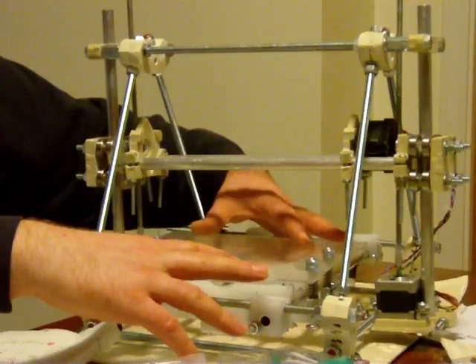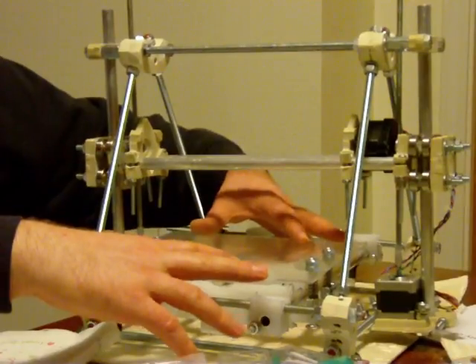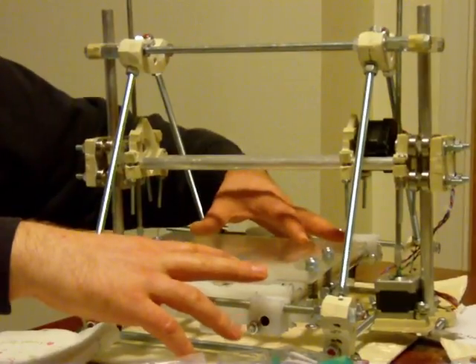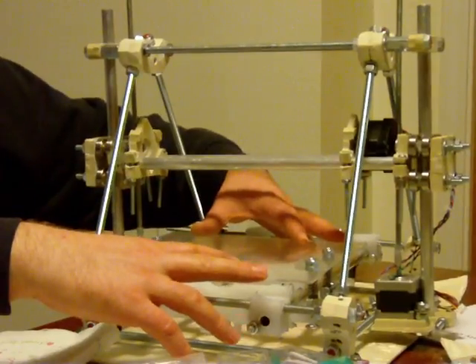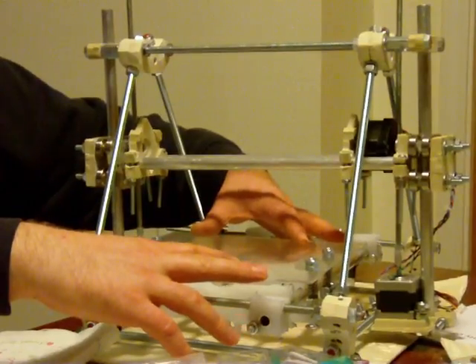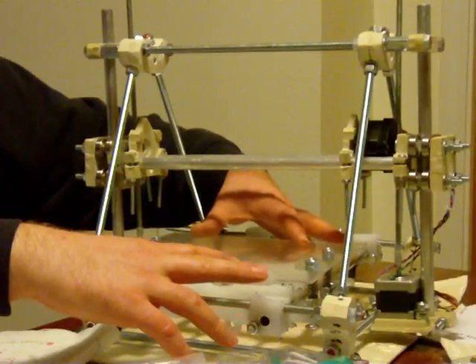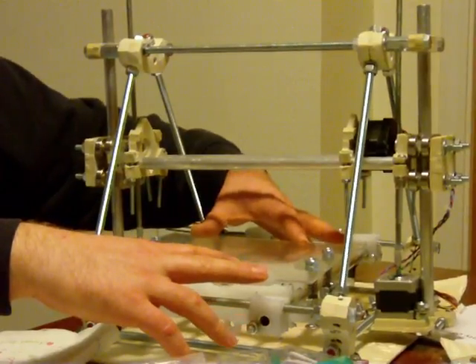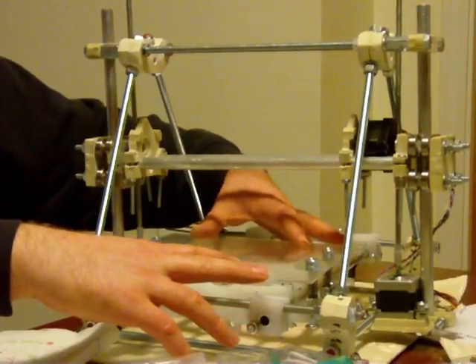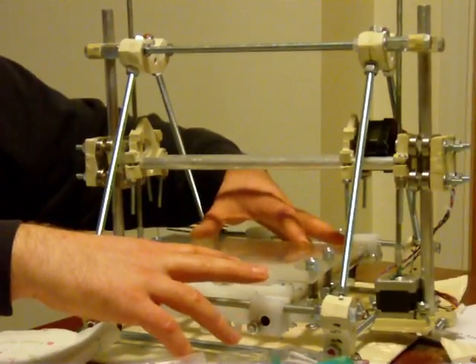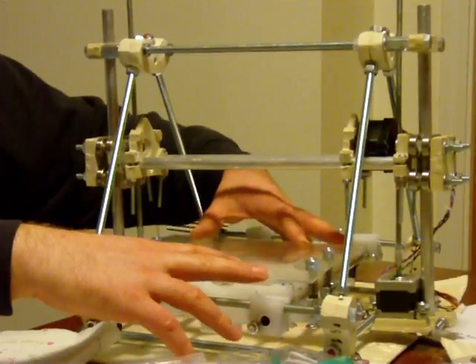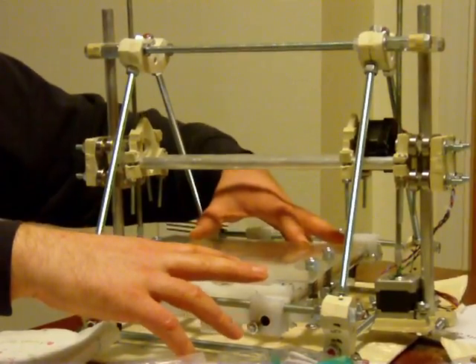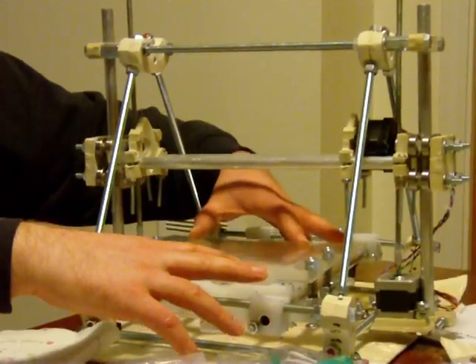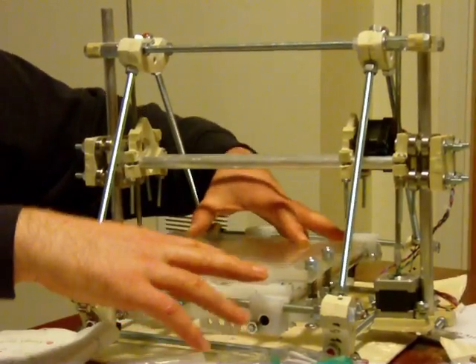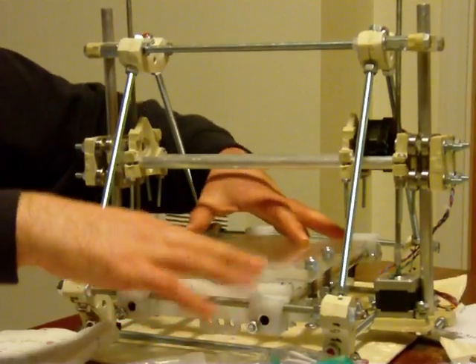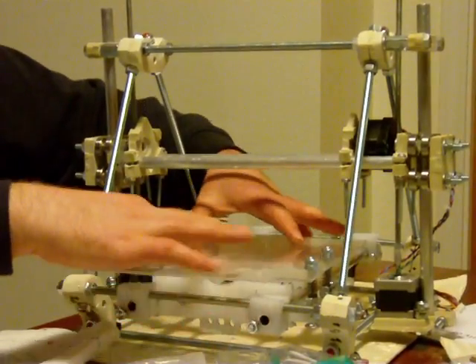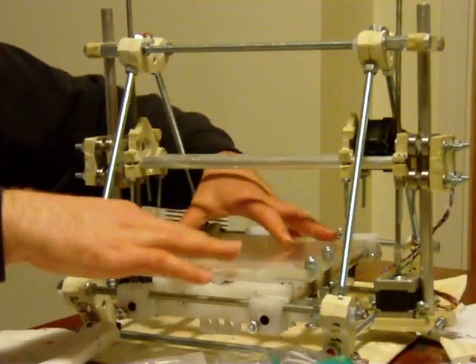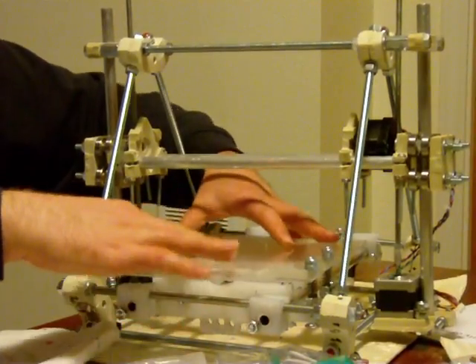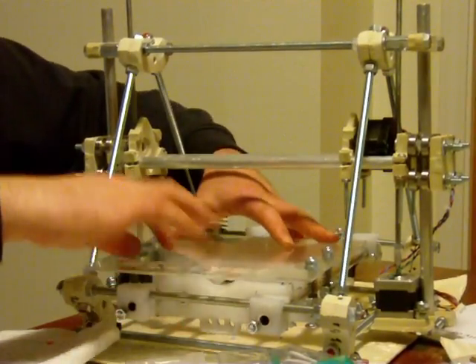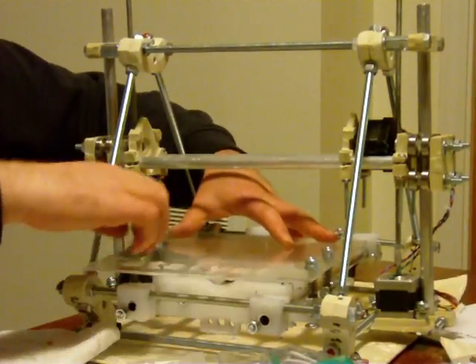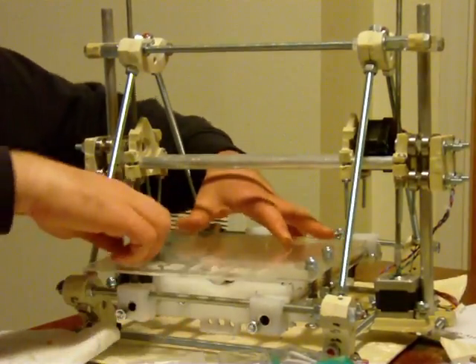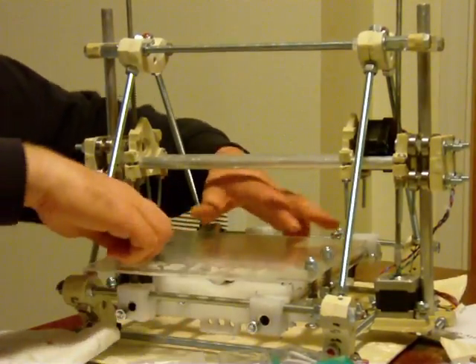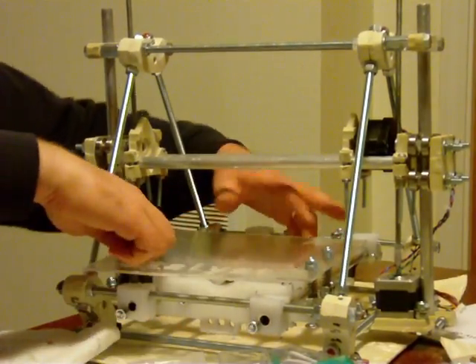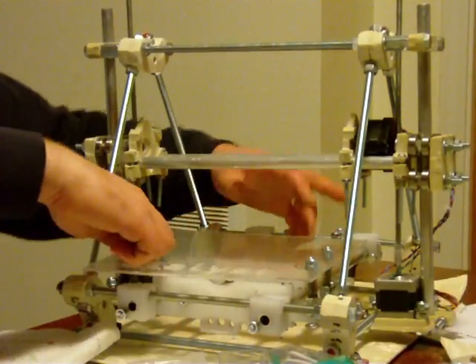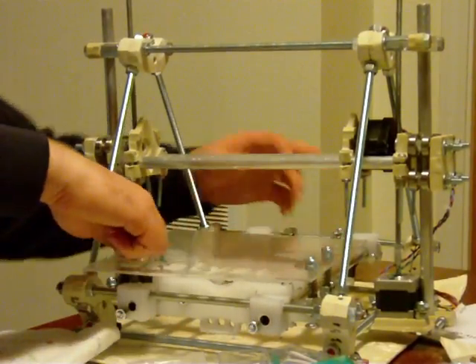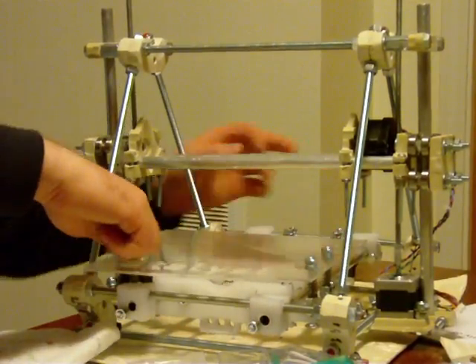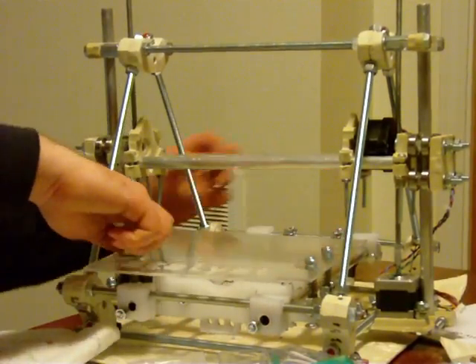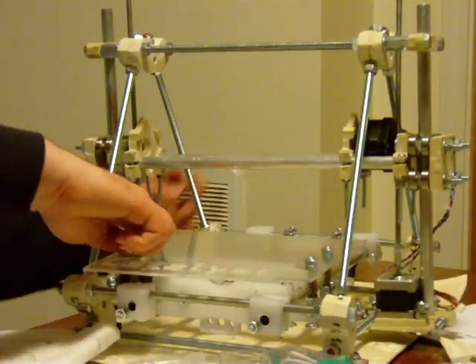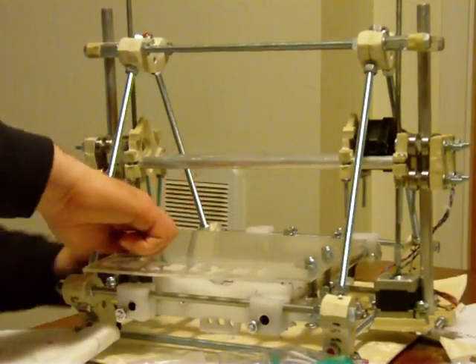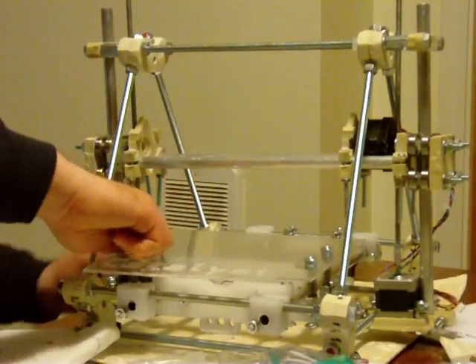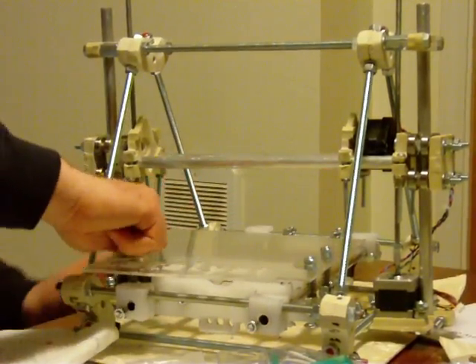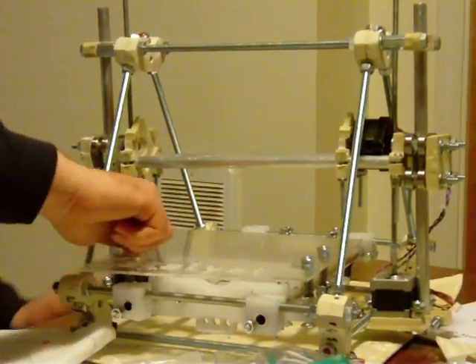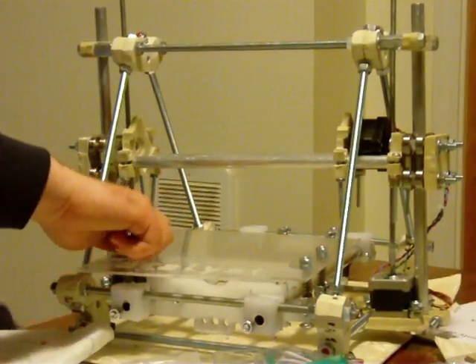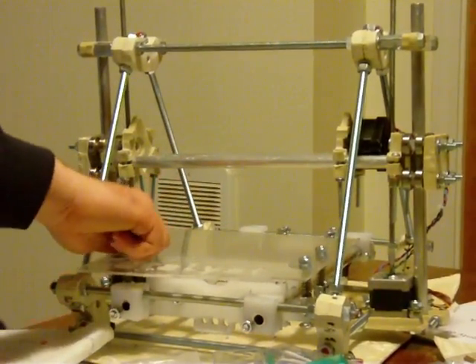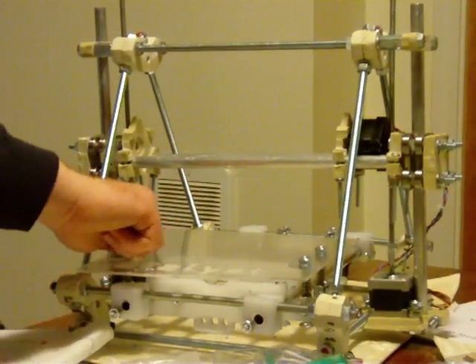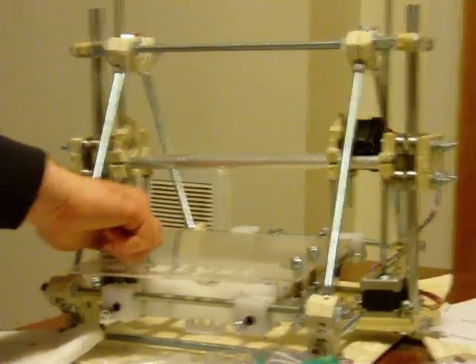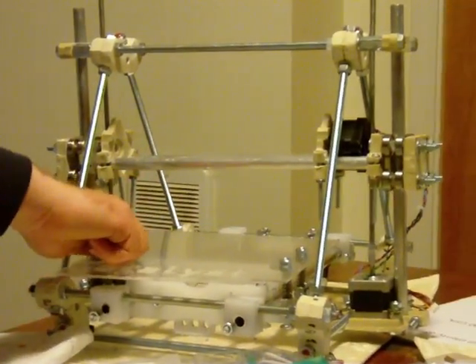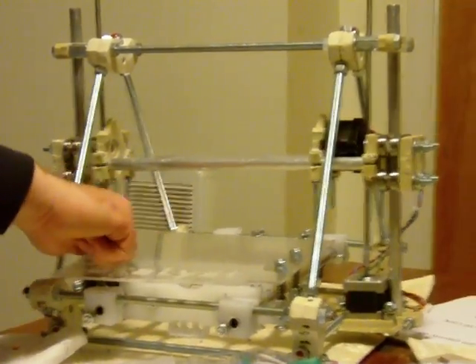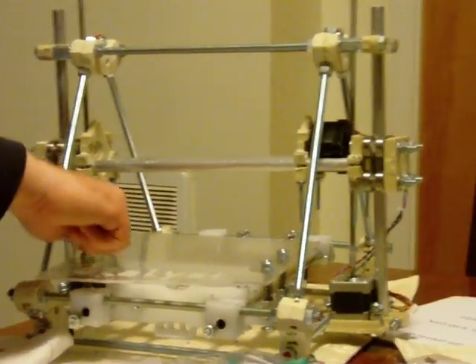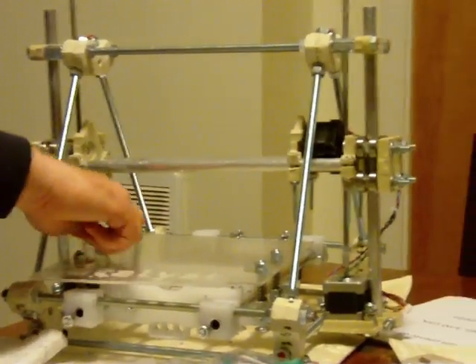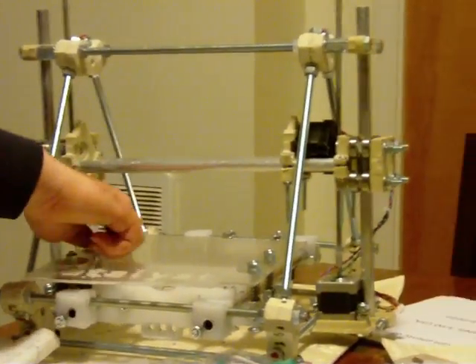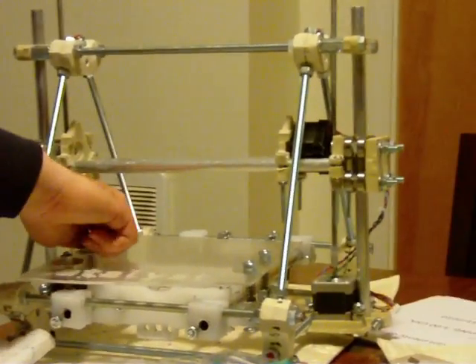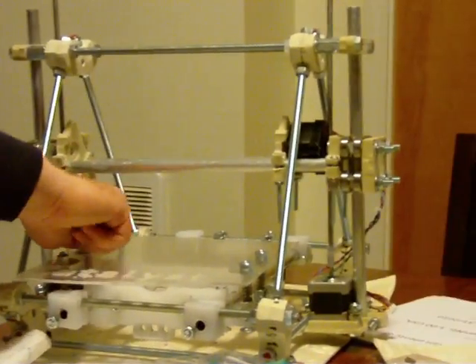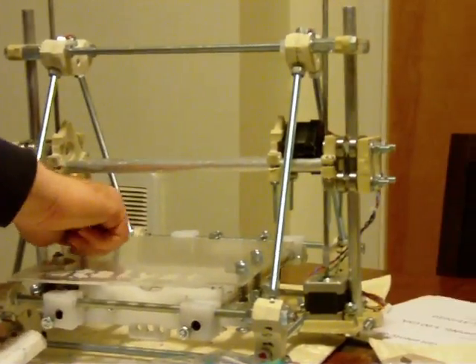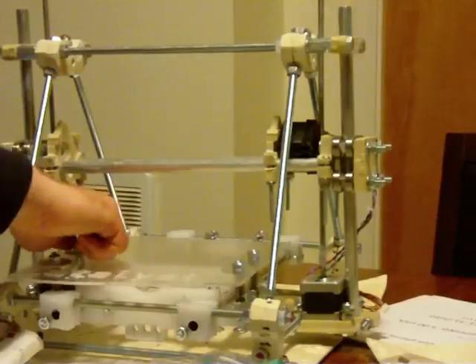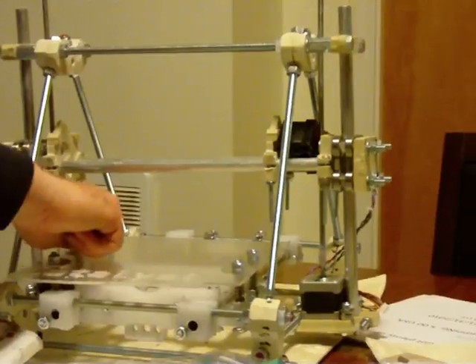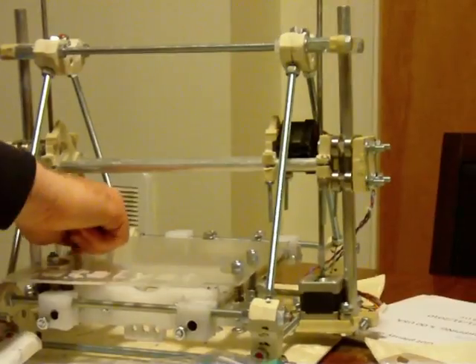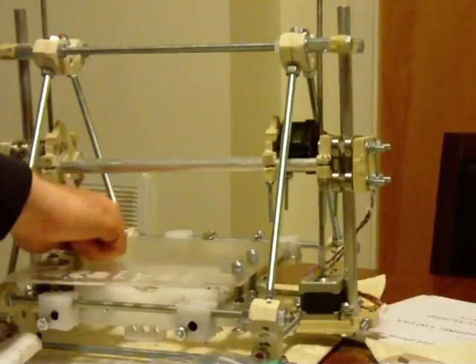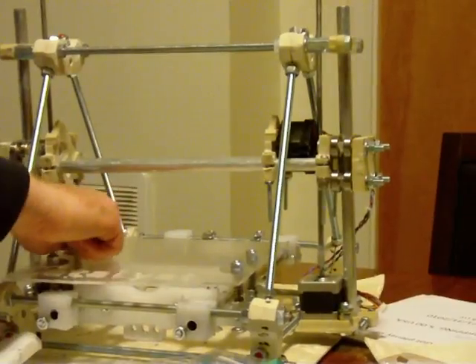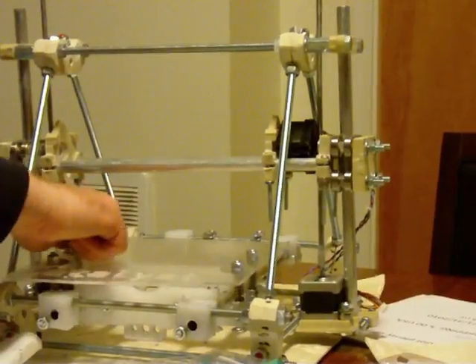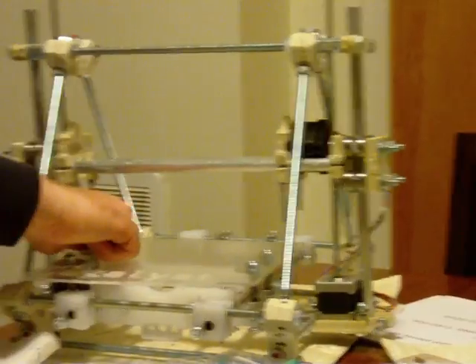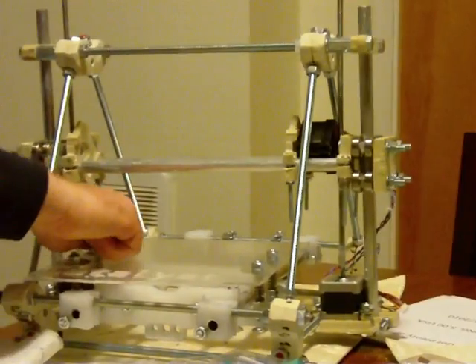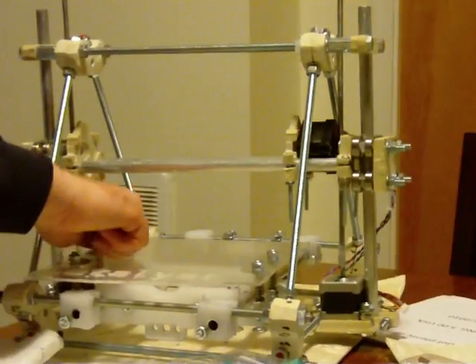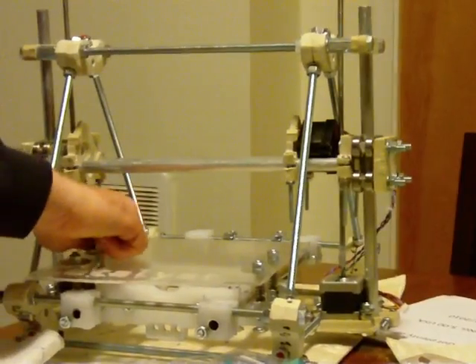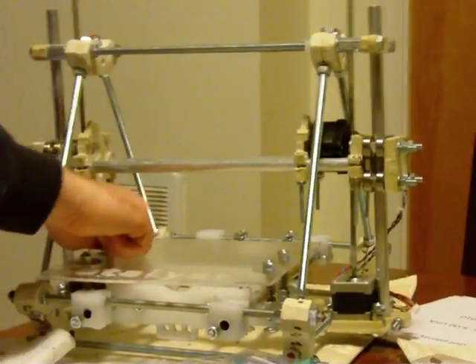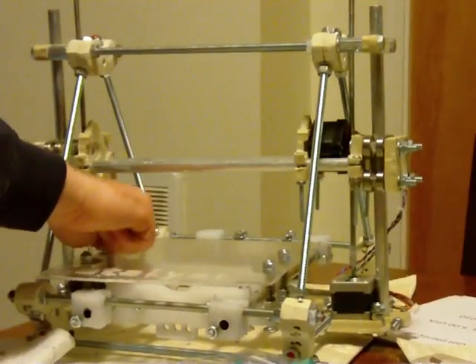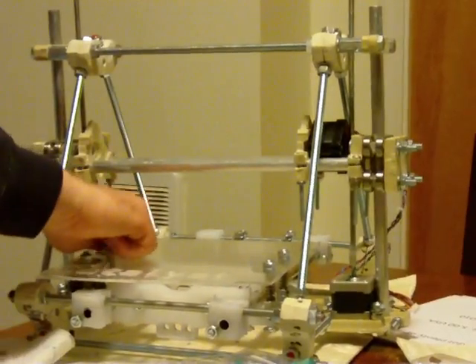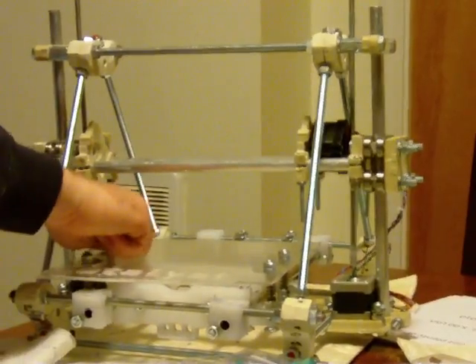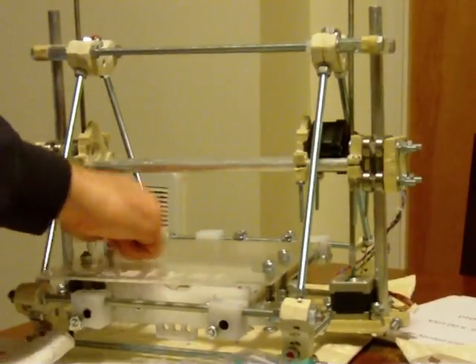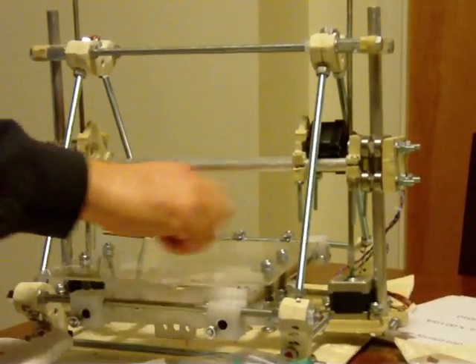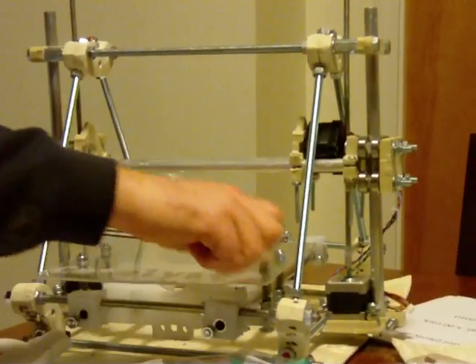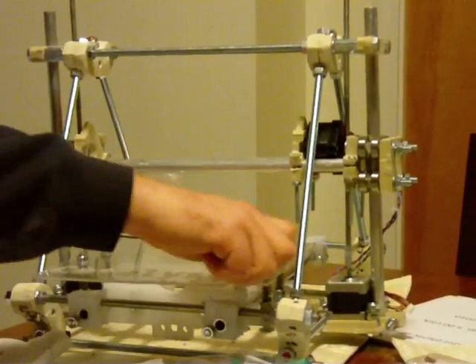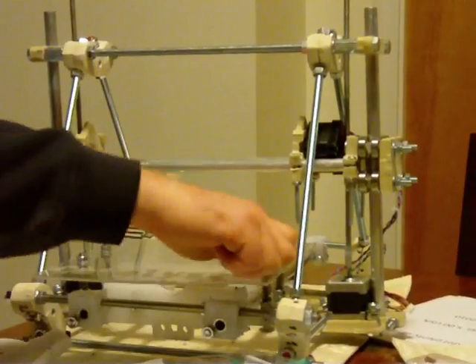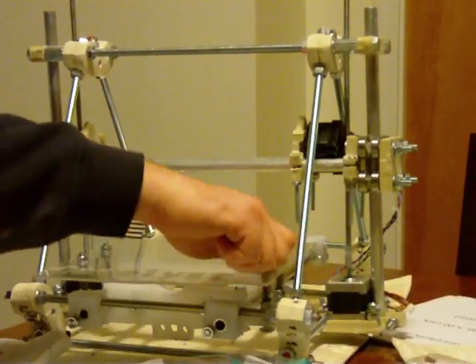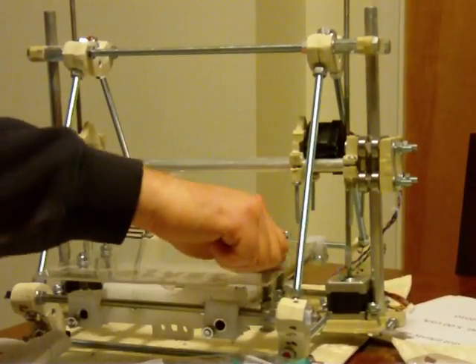Can you see this? Can you see me pulling the table down more?